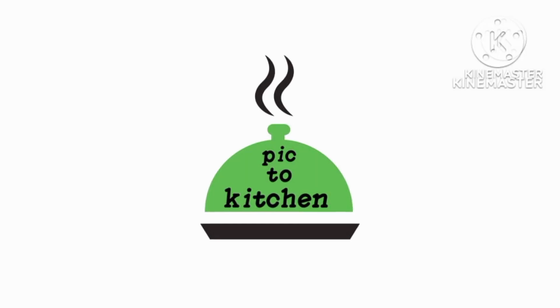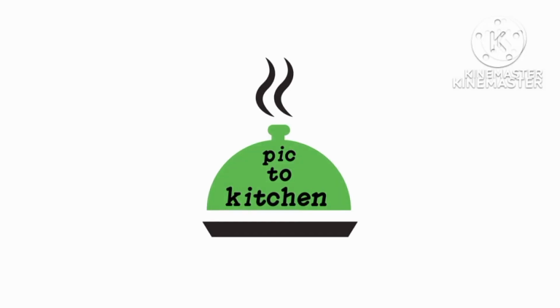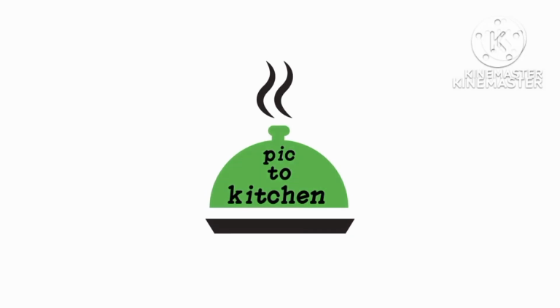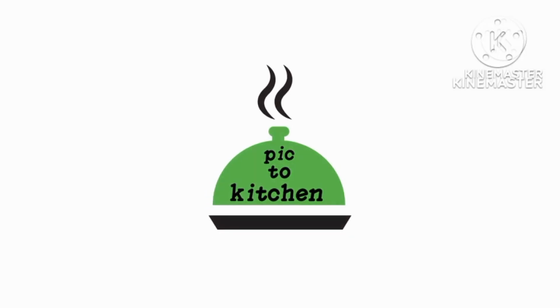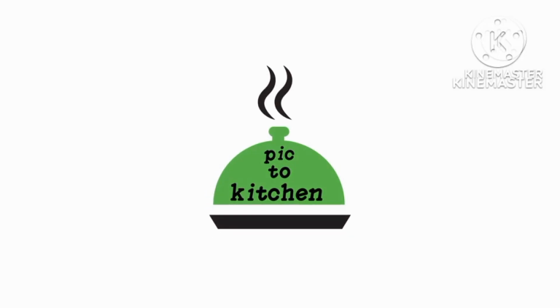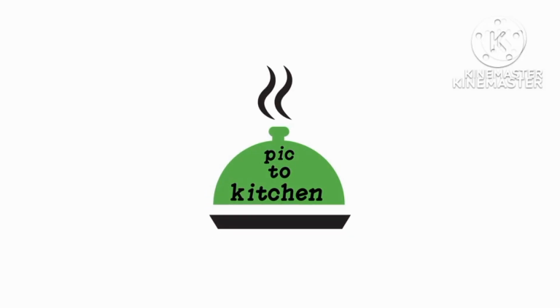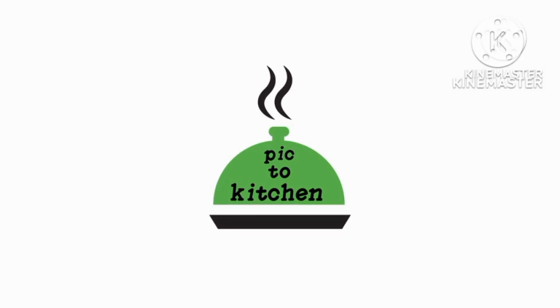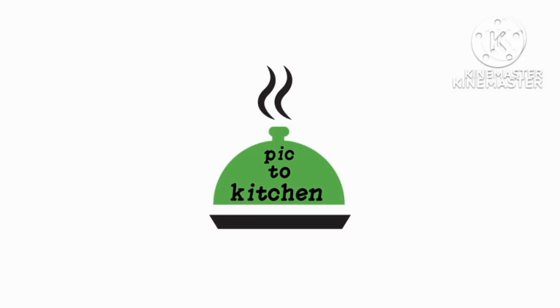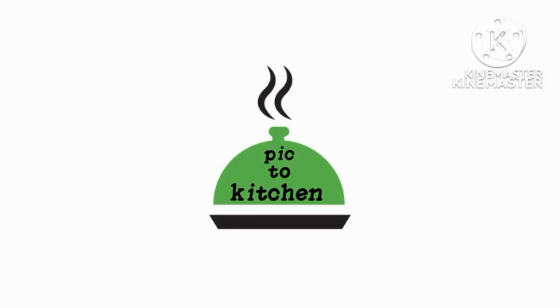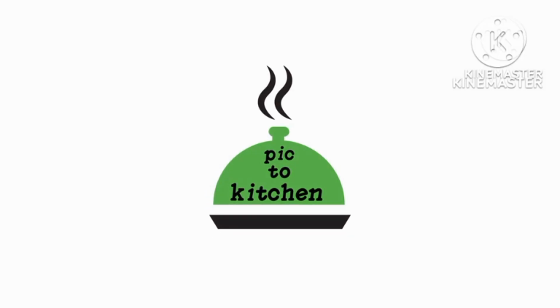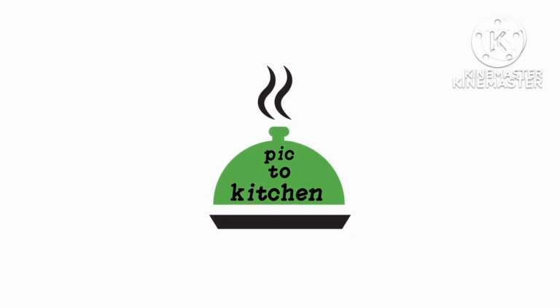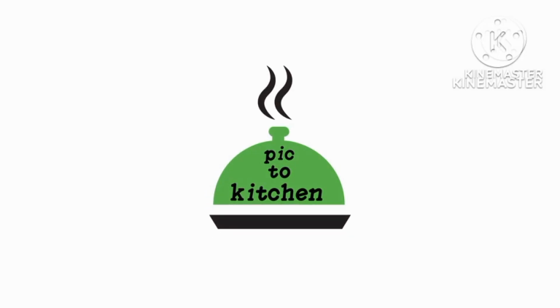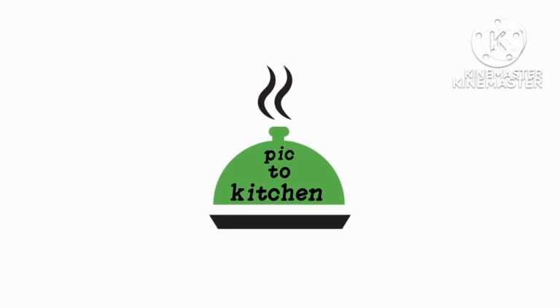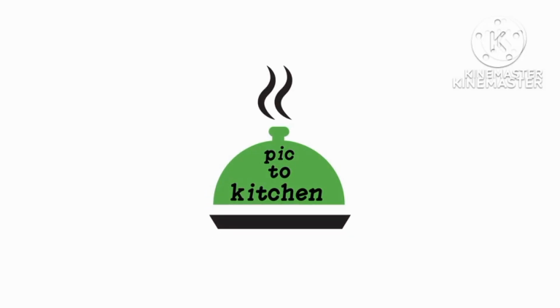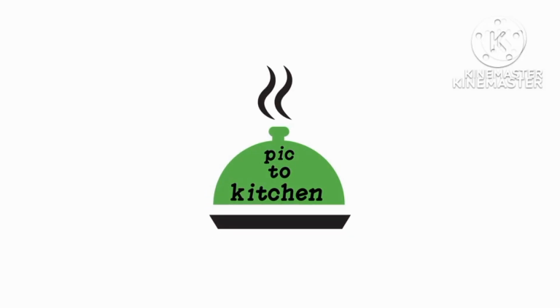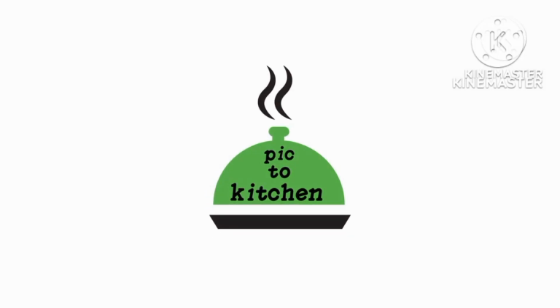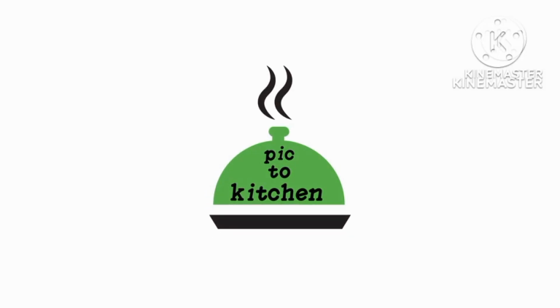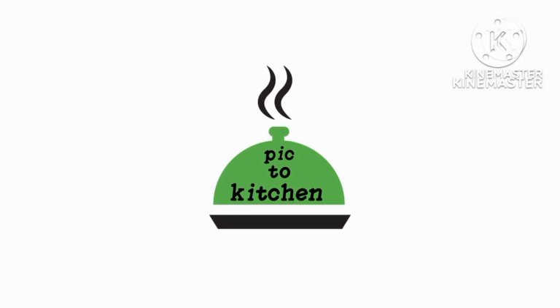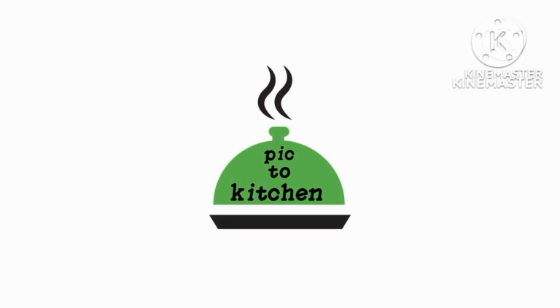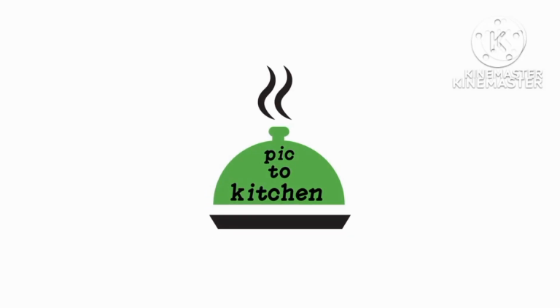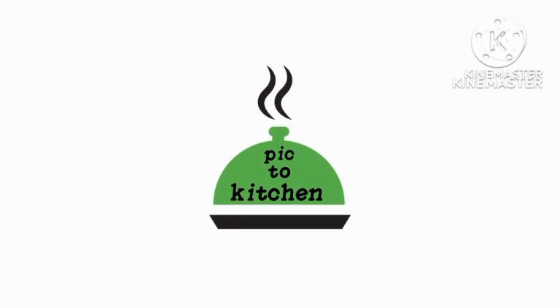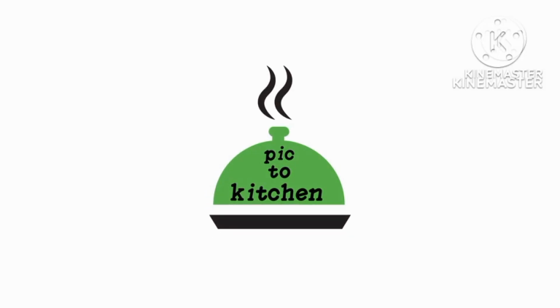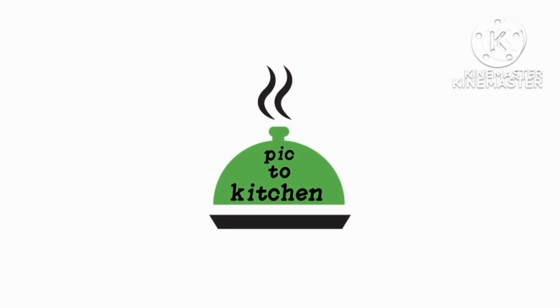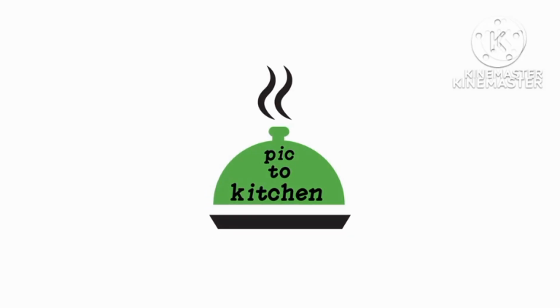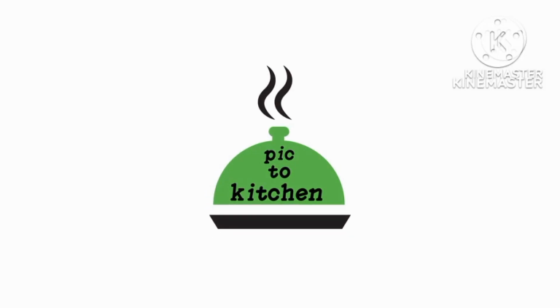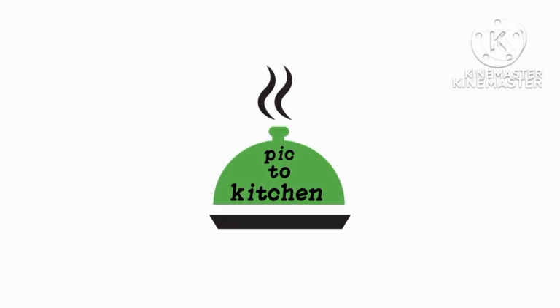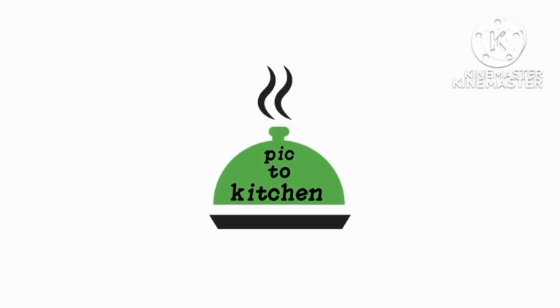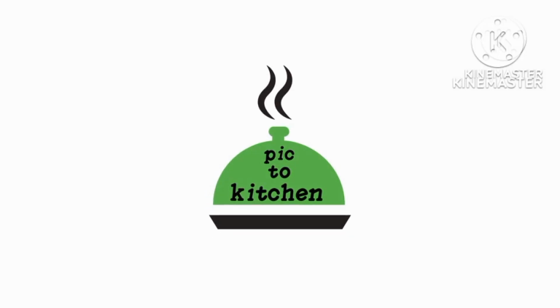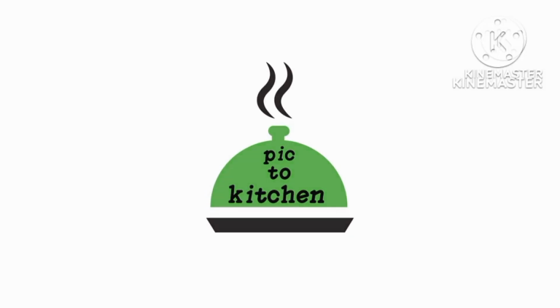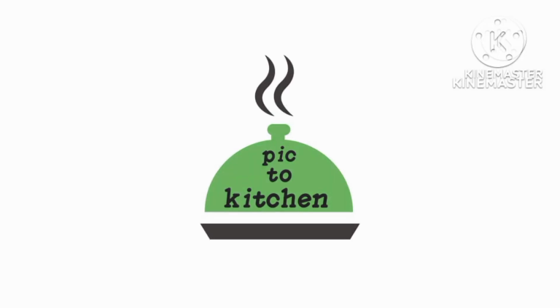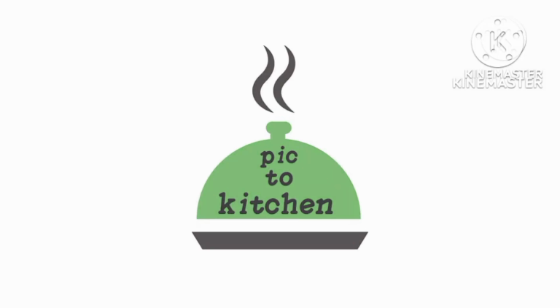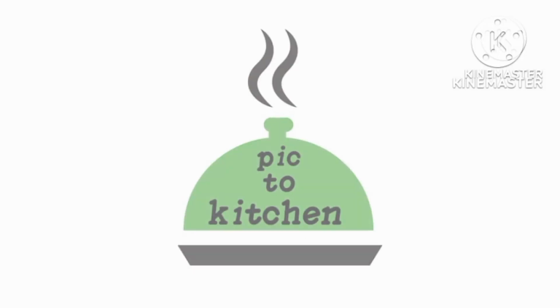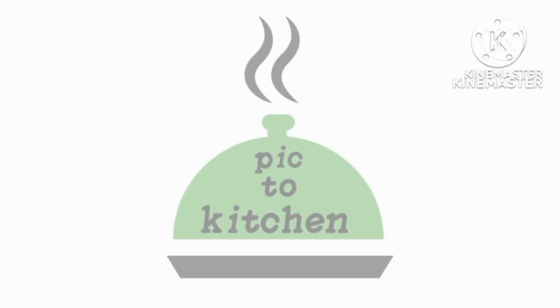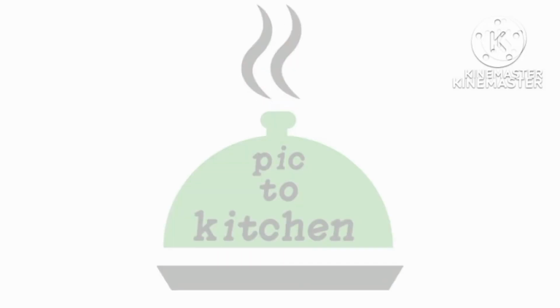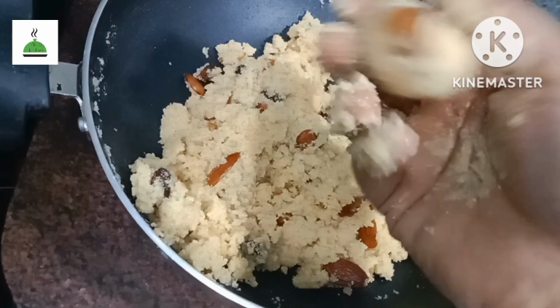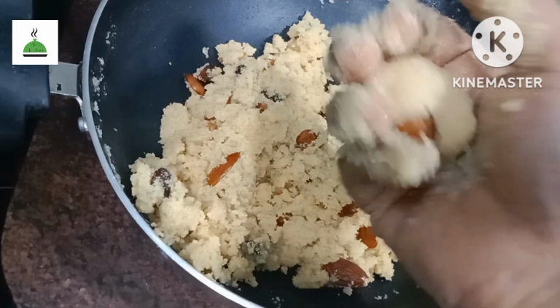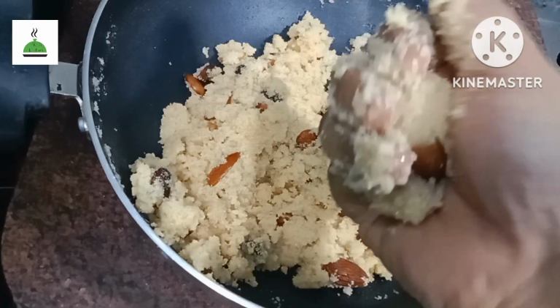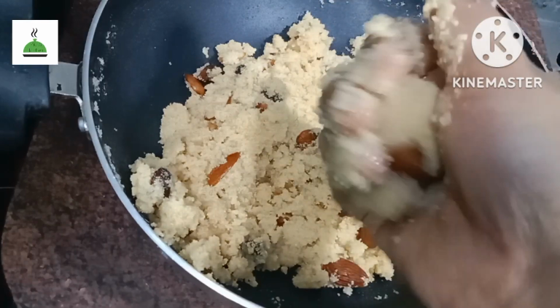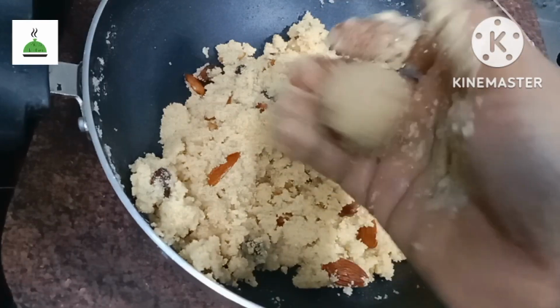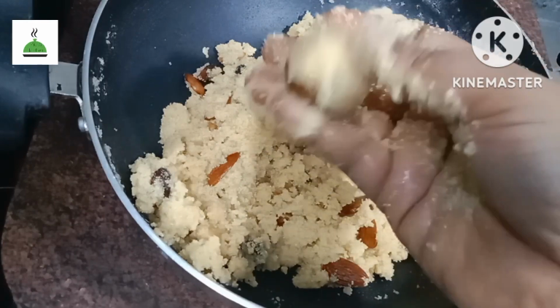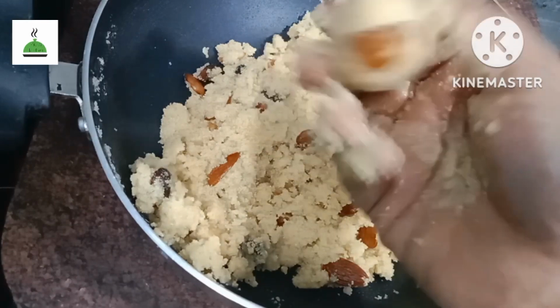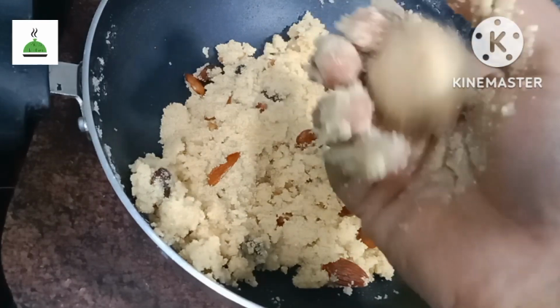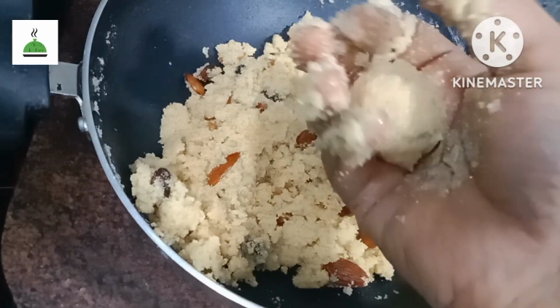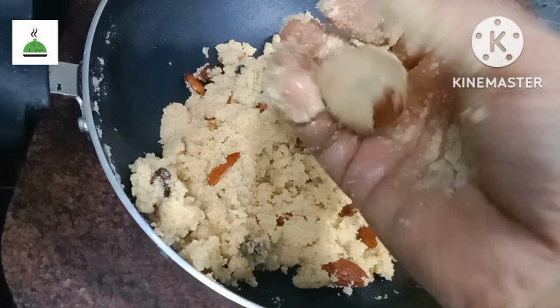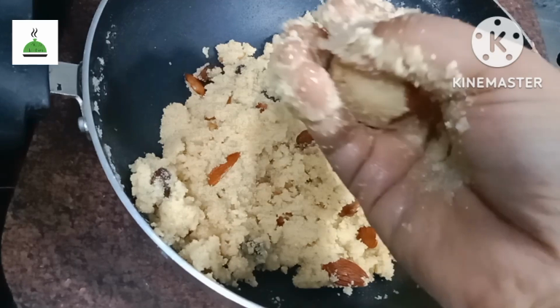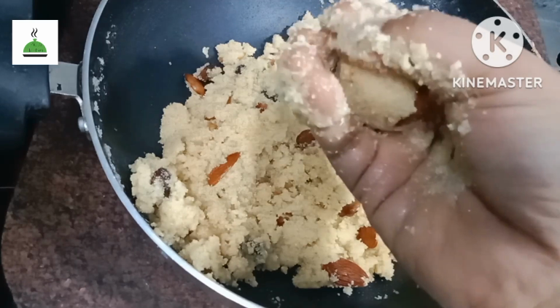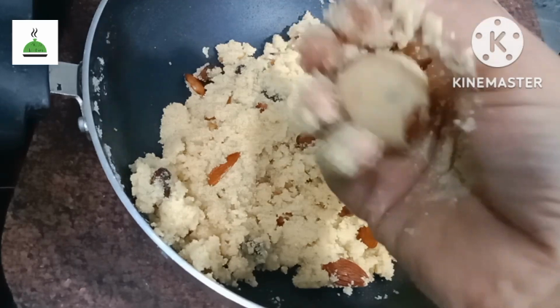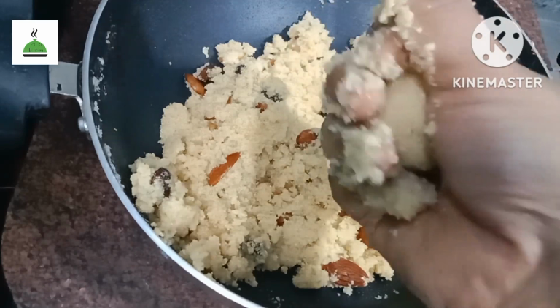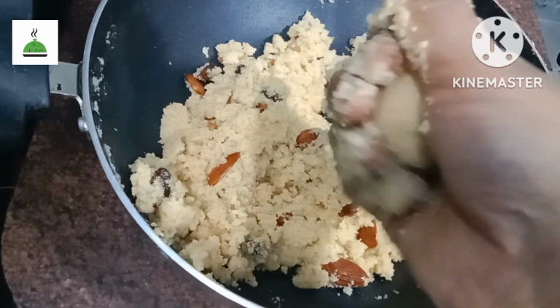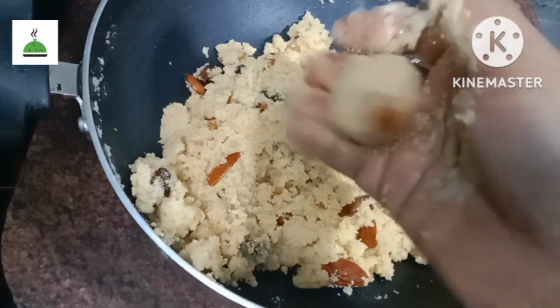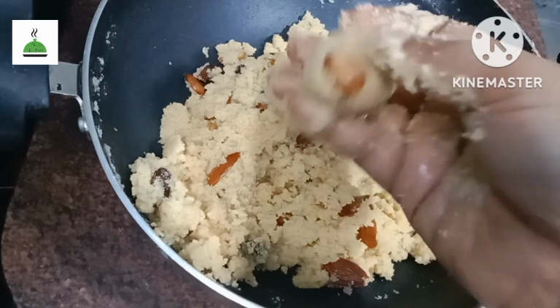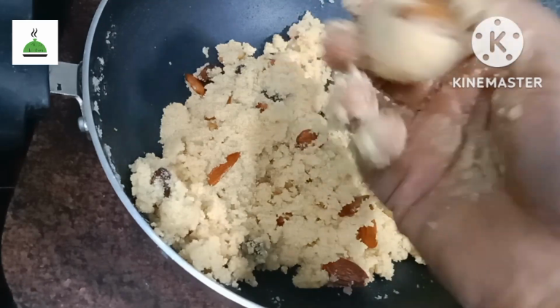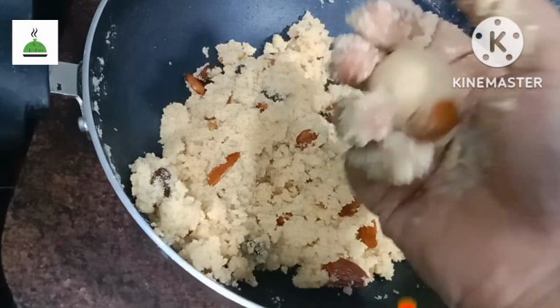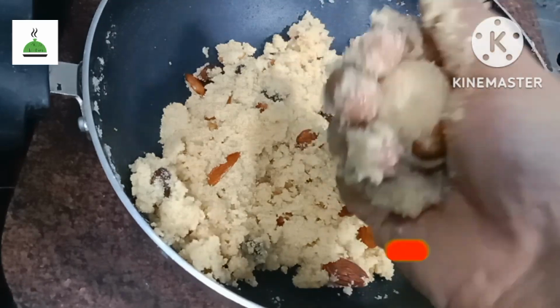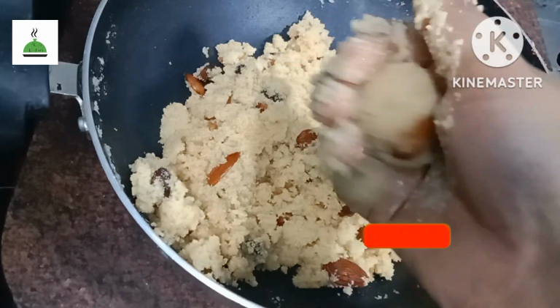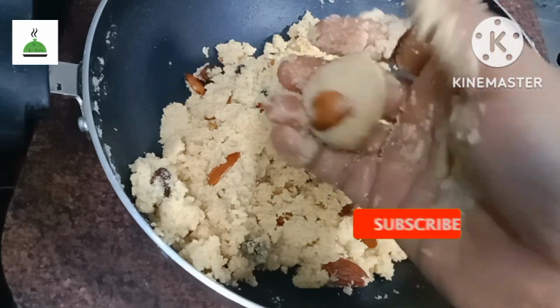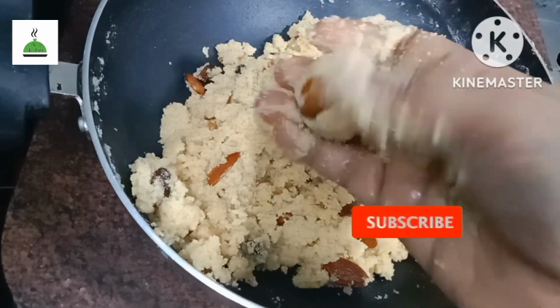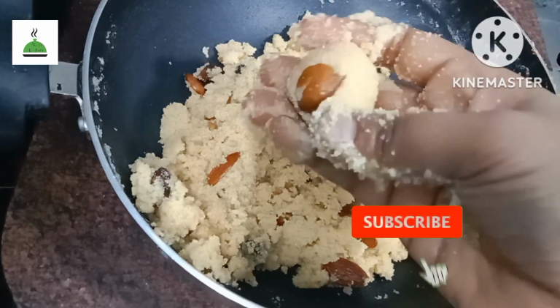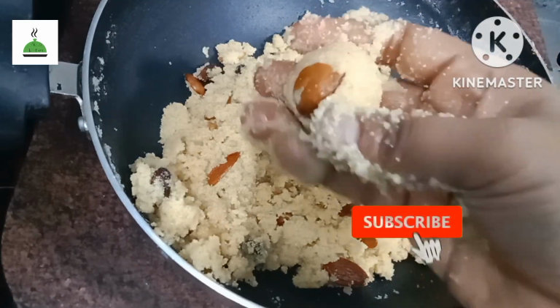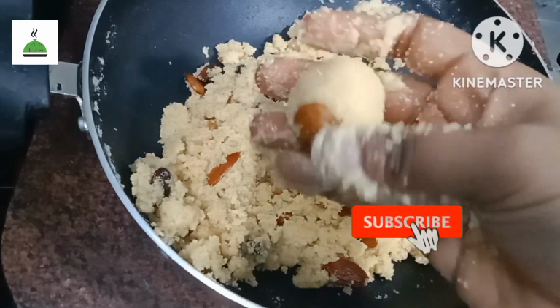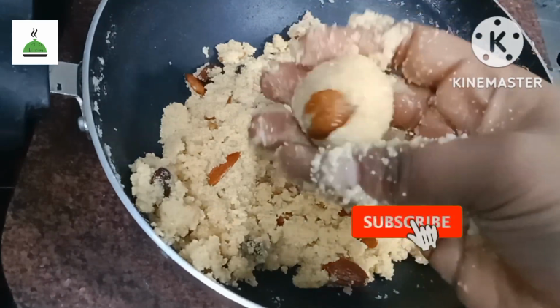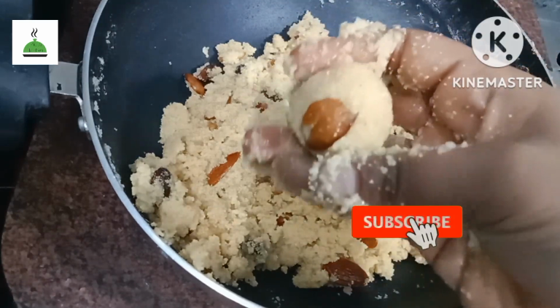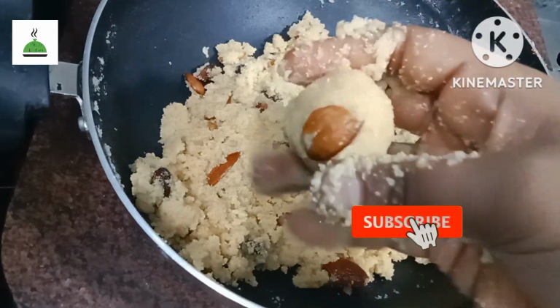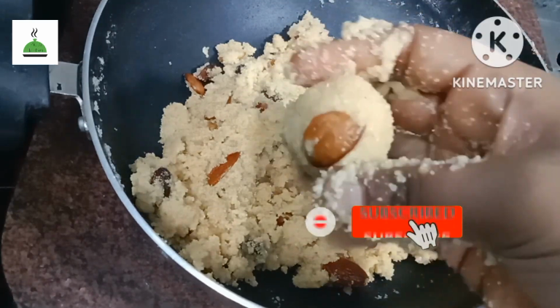Hello friends, welcome to pick2kitchen. This is easy to prepare for this day.